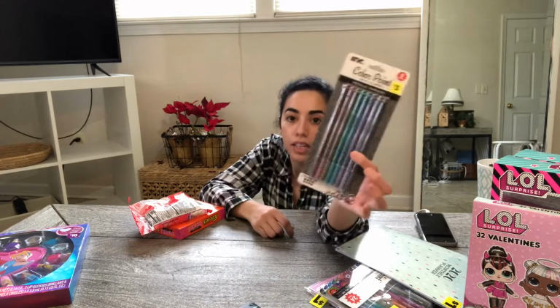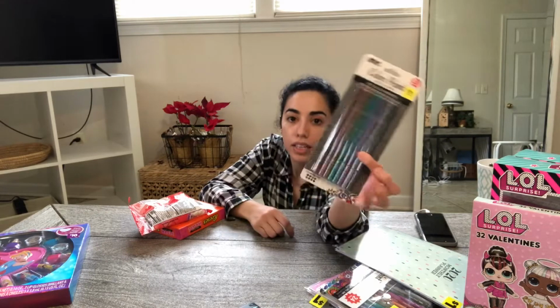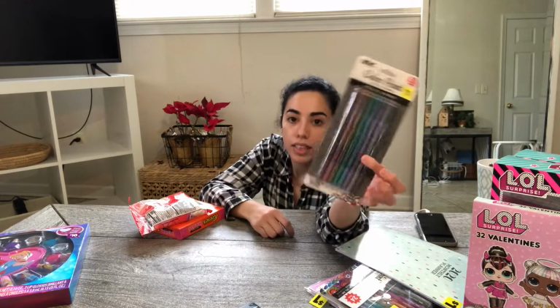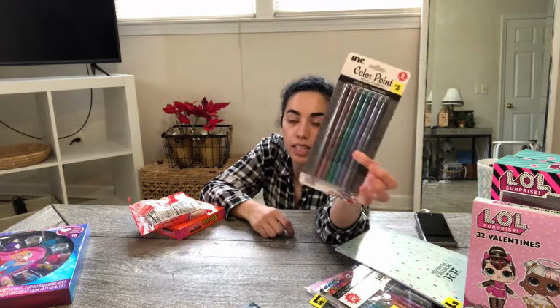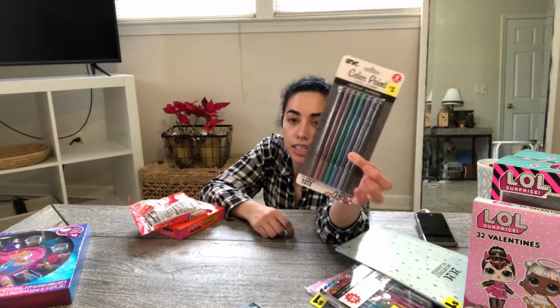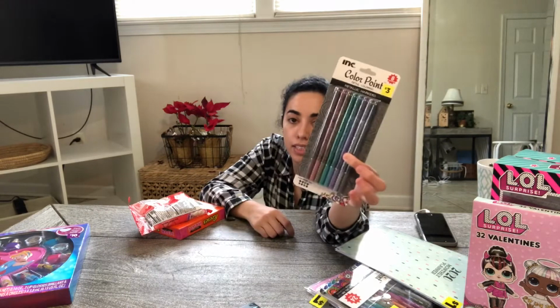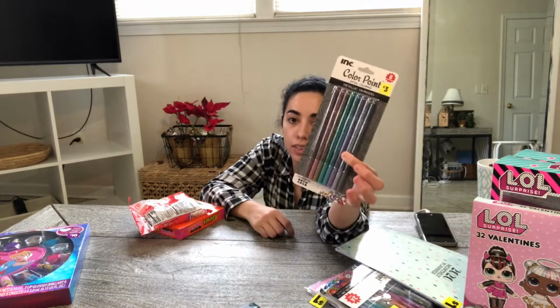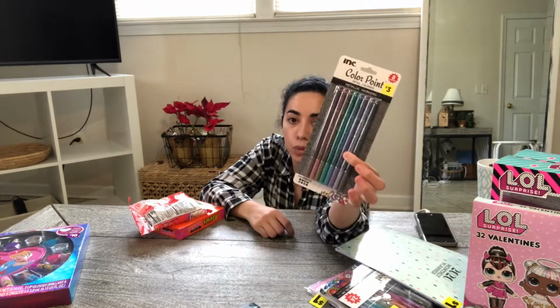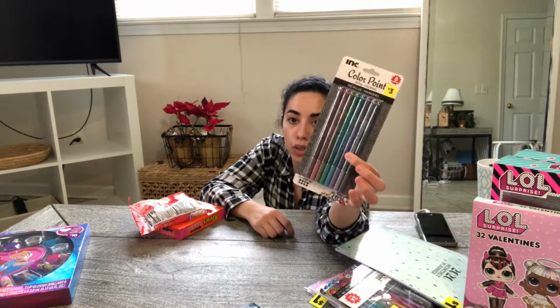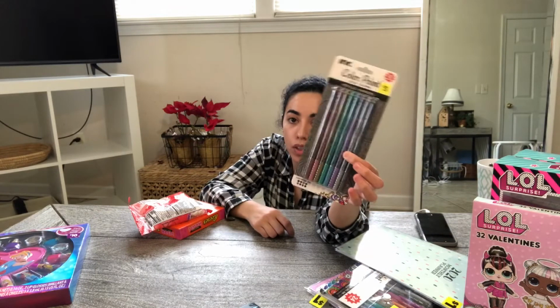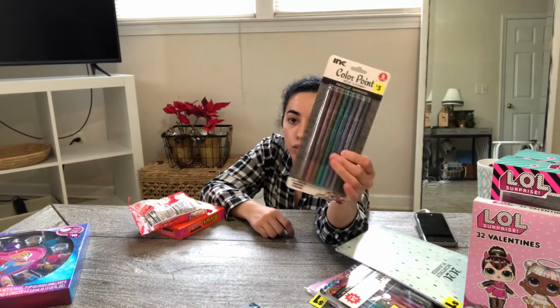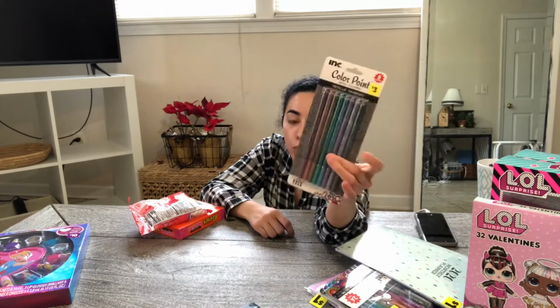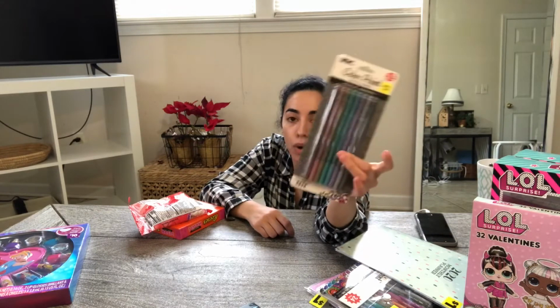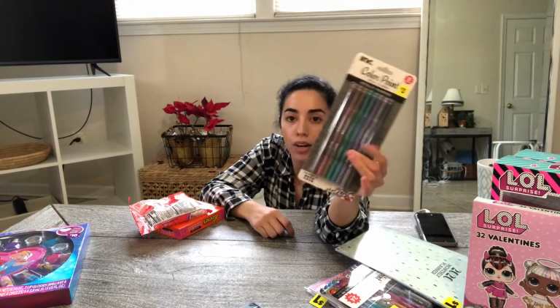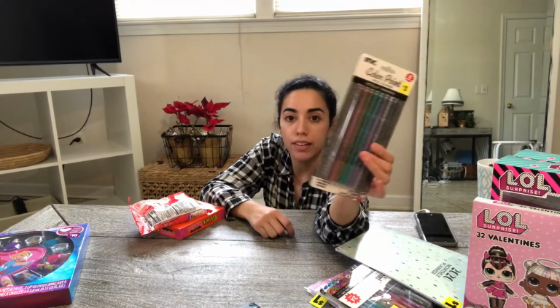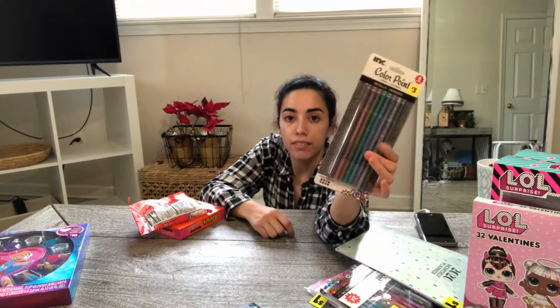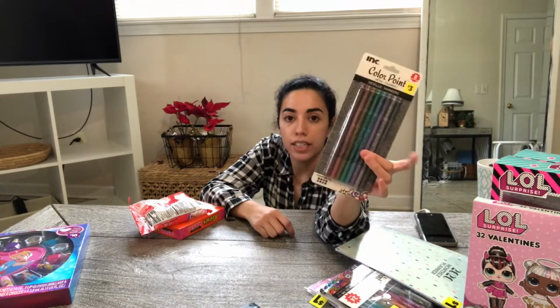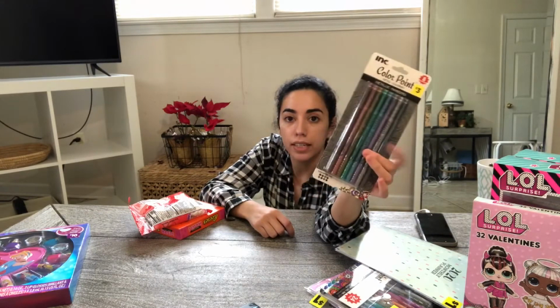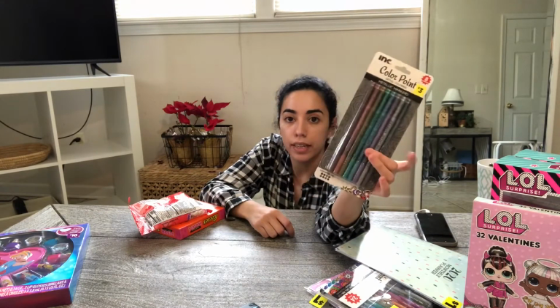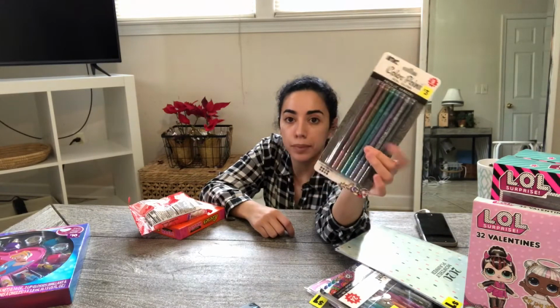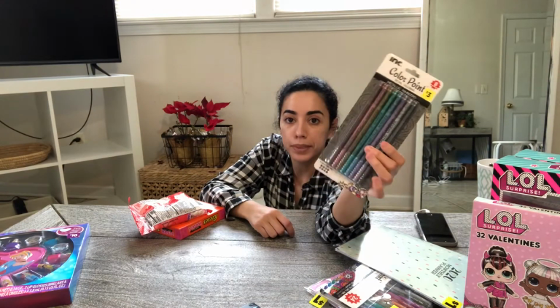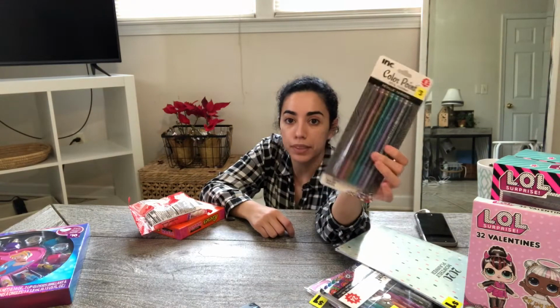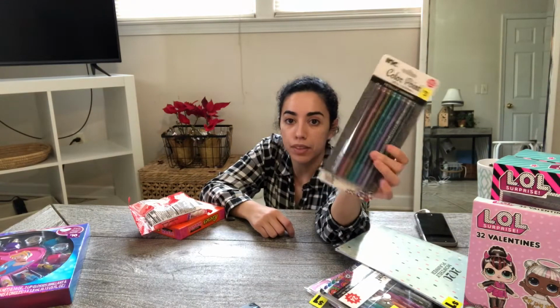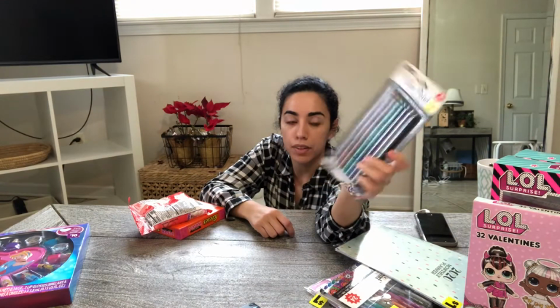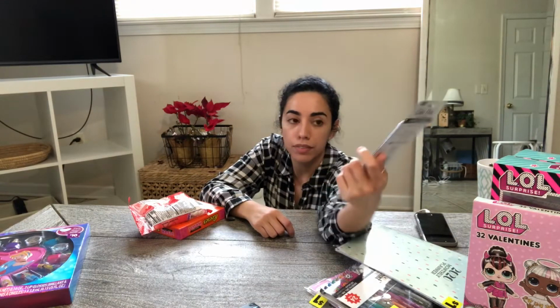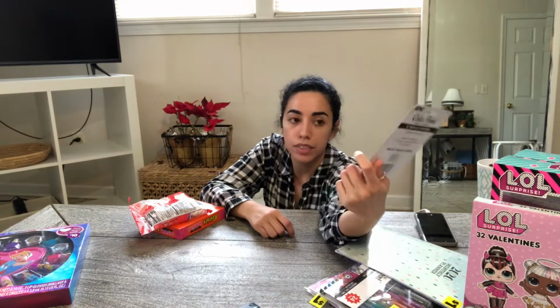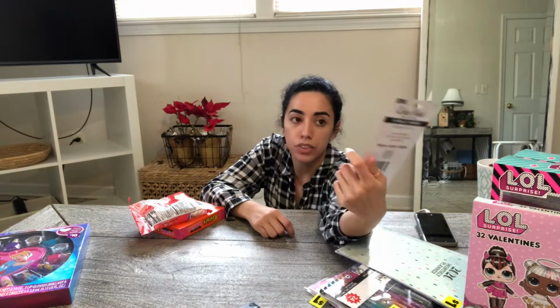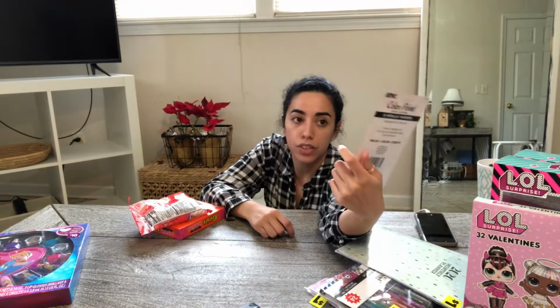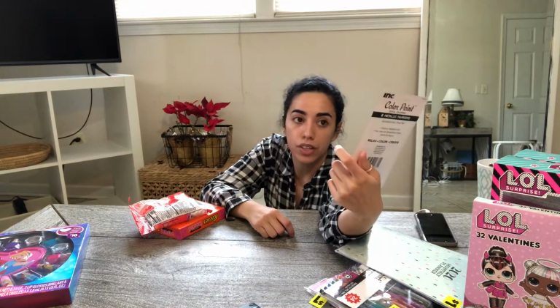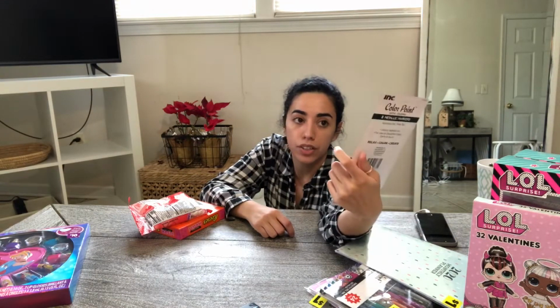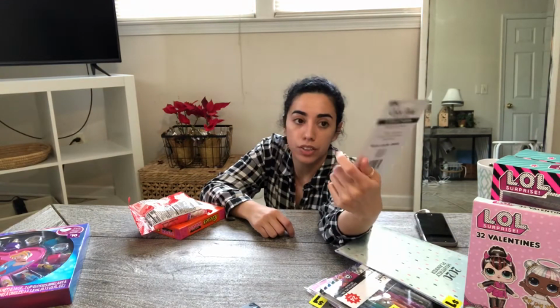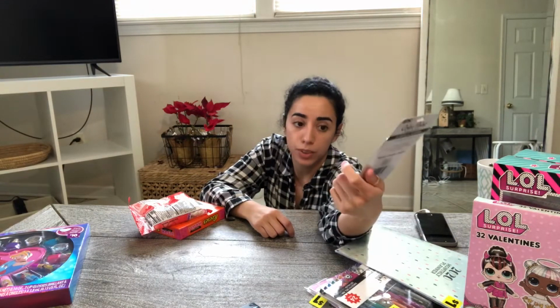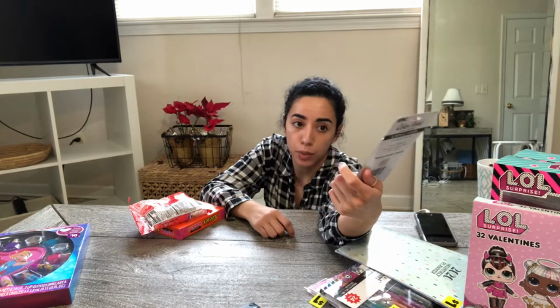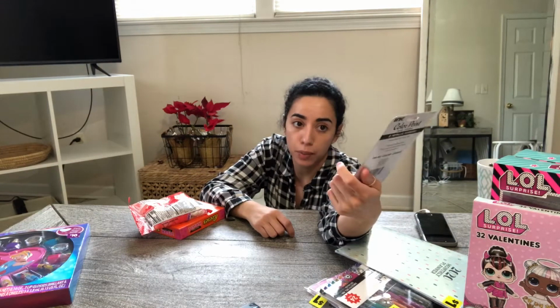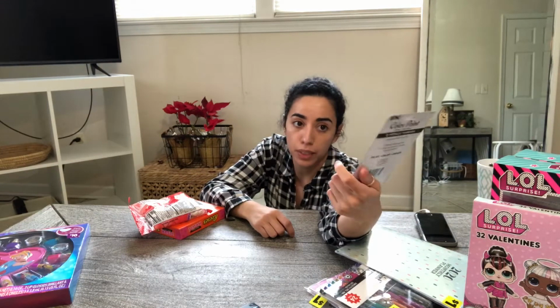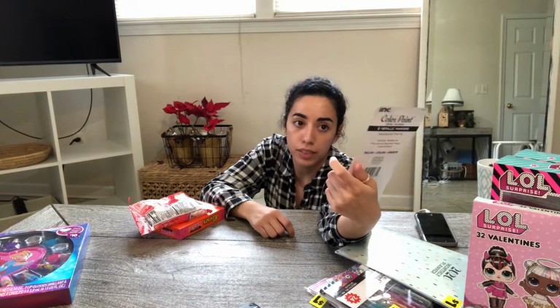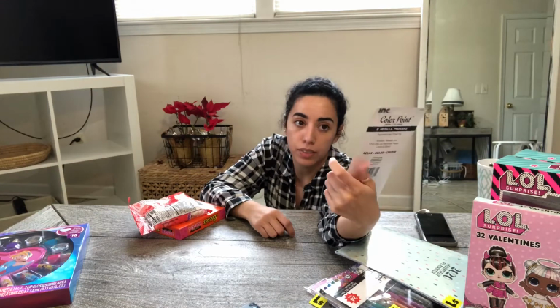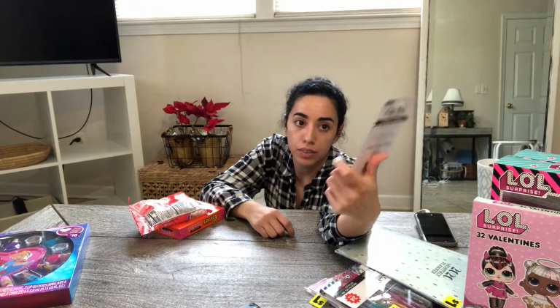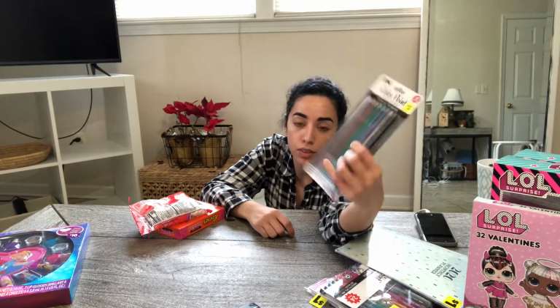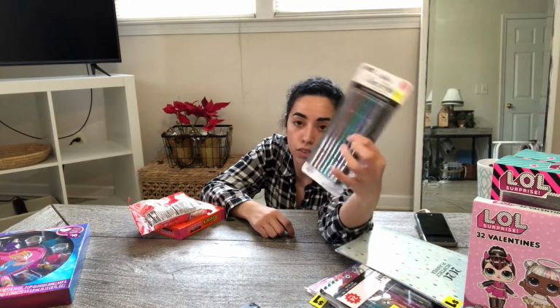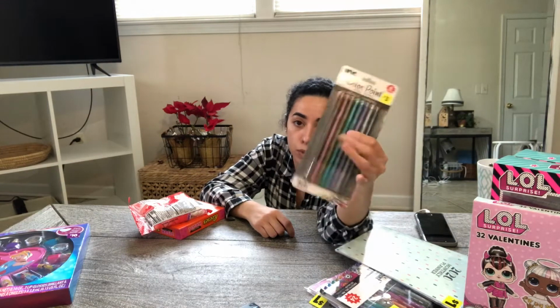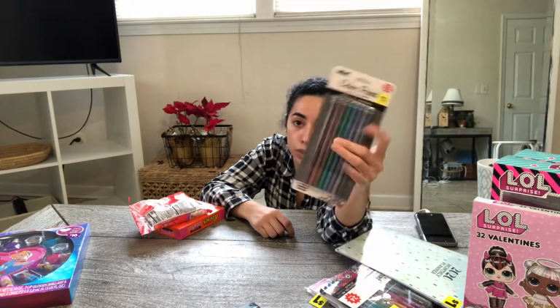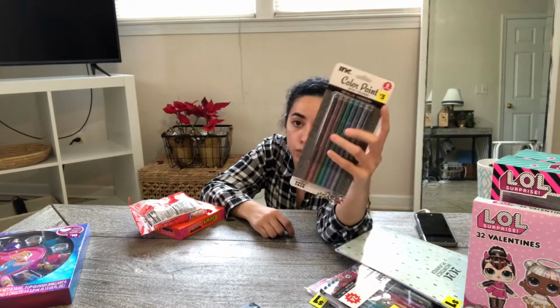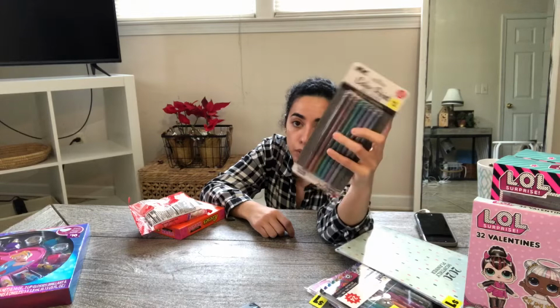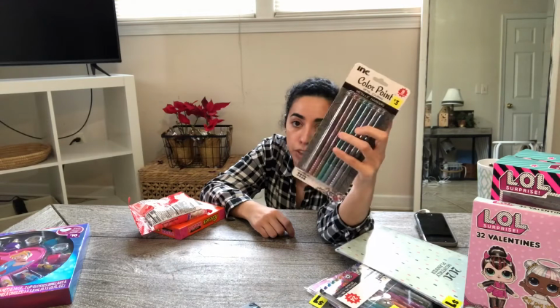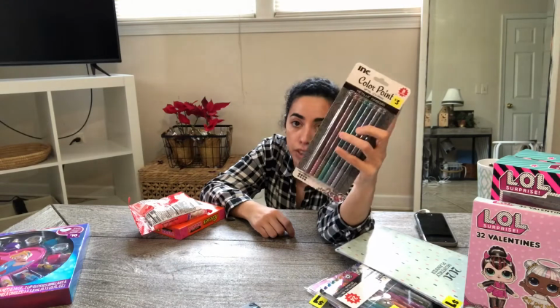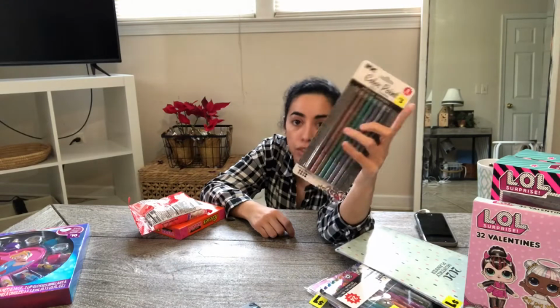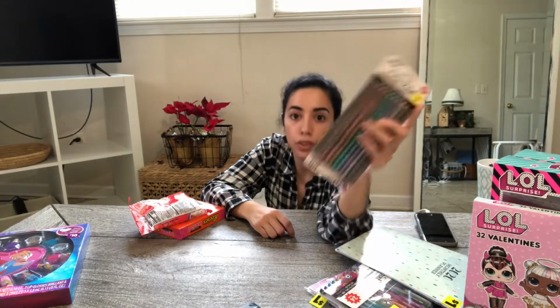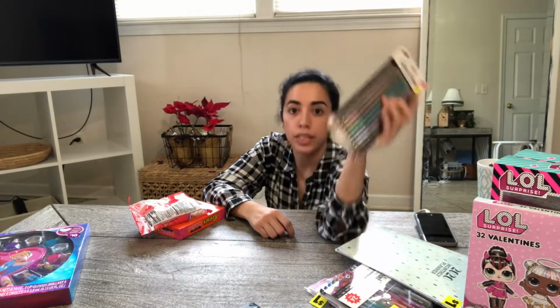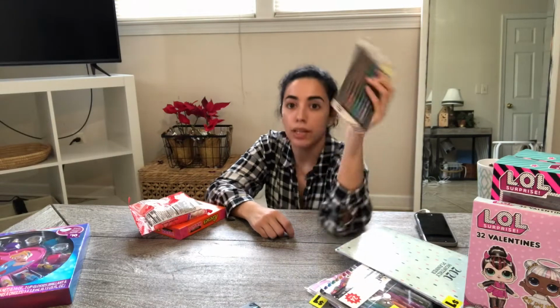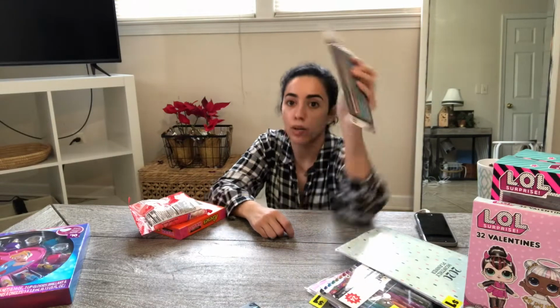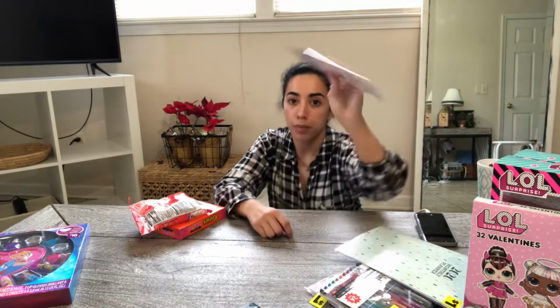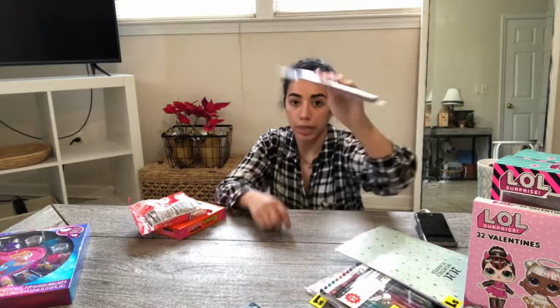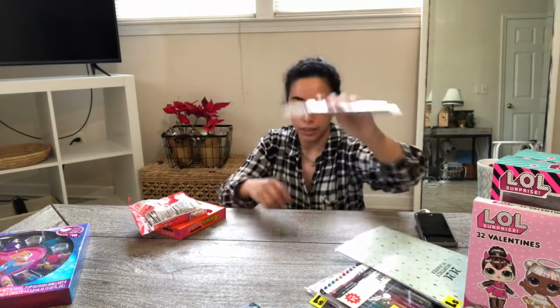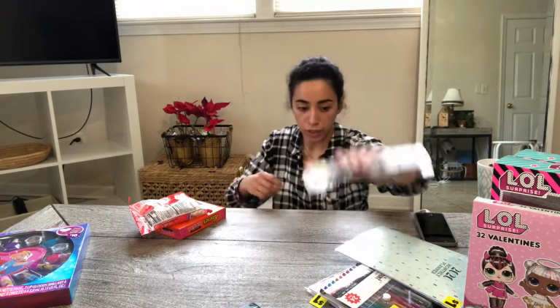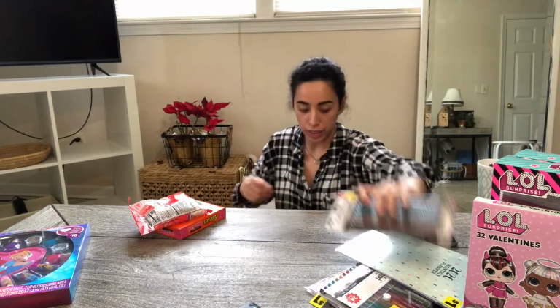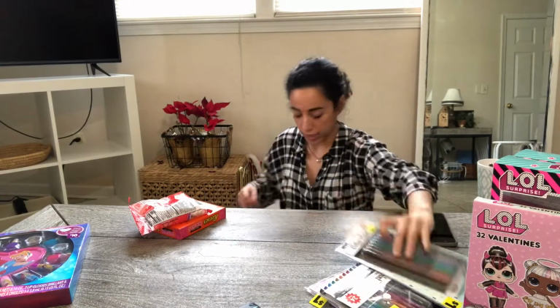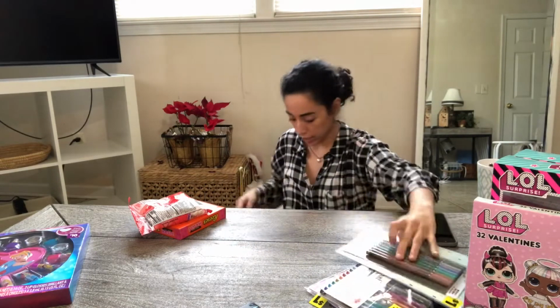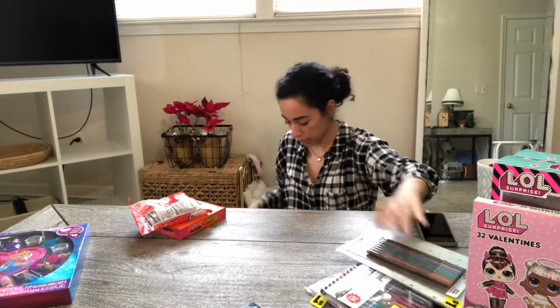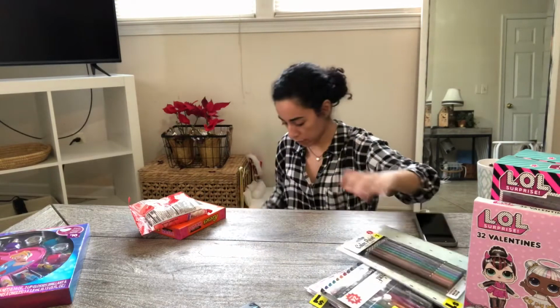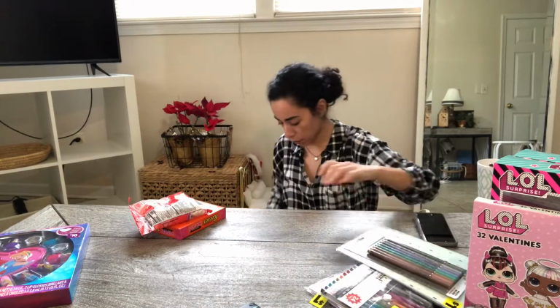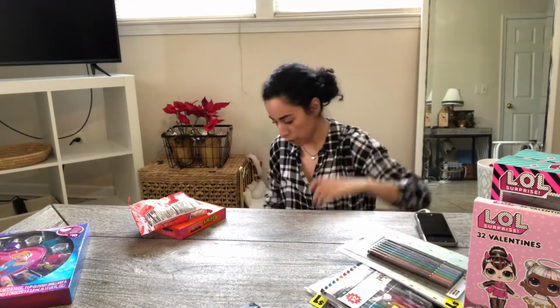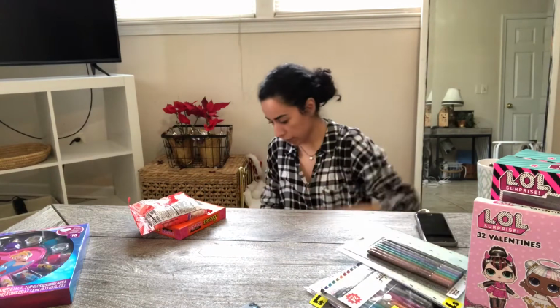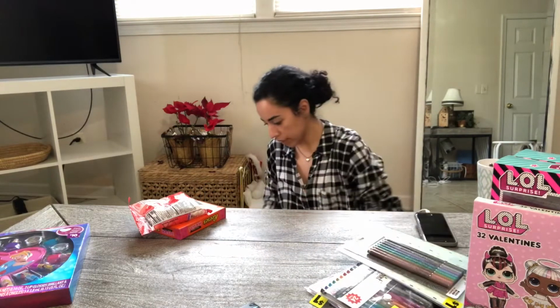These right here were also part of the 90% off. These are other gel pens. This was originally $3 — I only paid $0.30 for it.